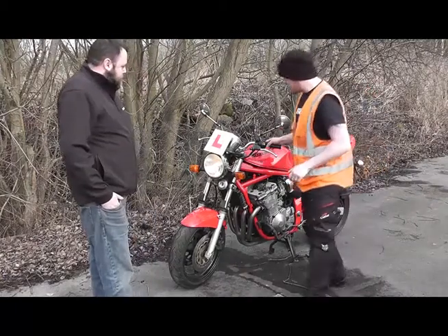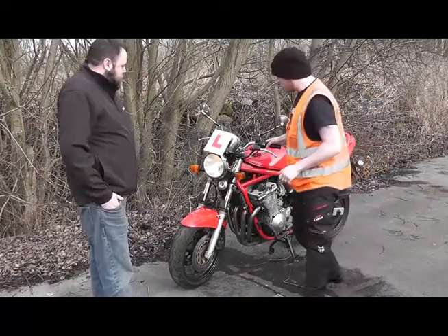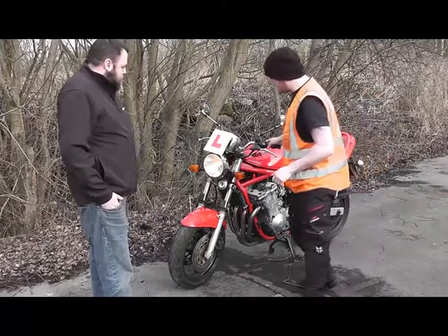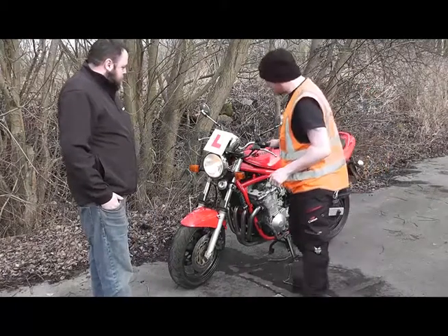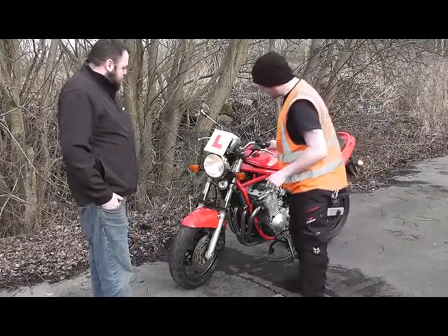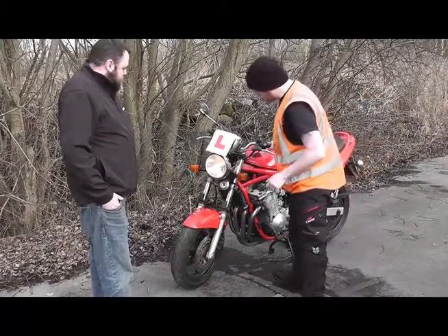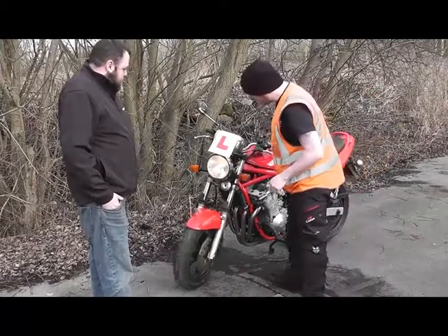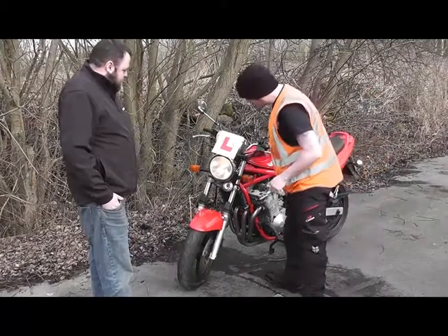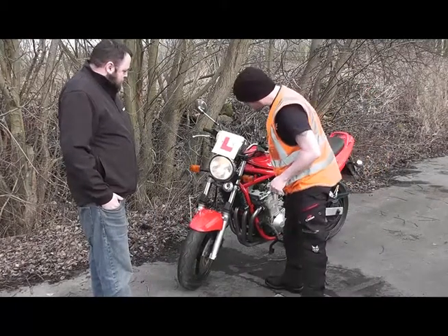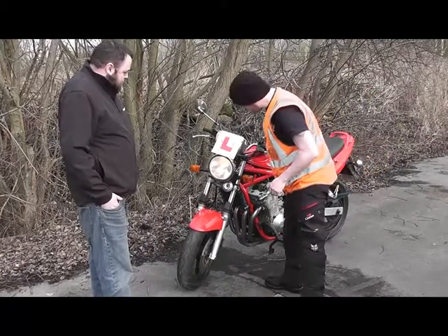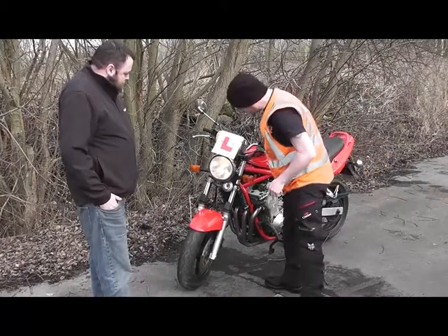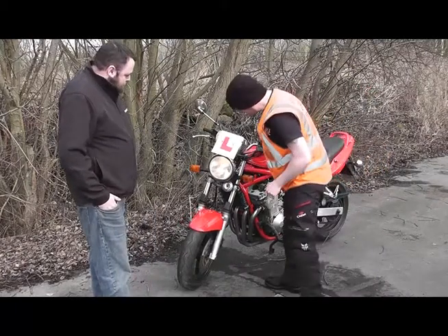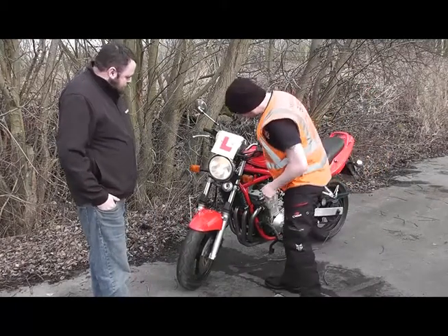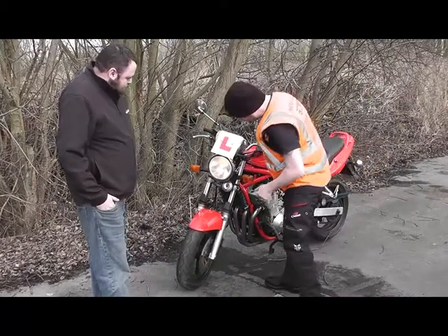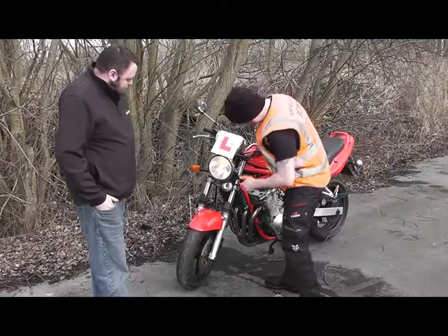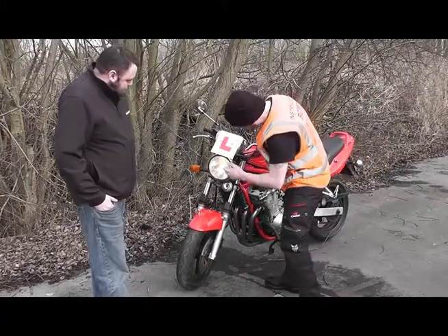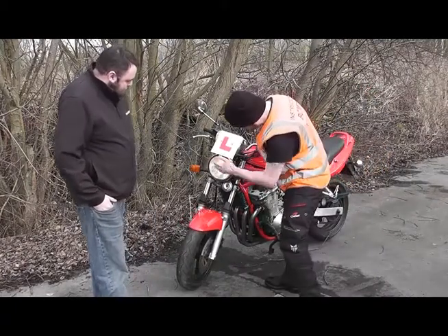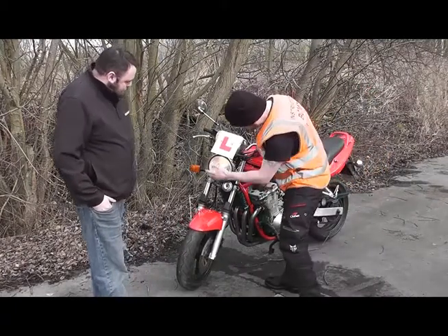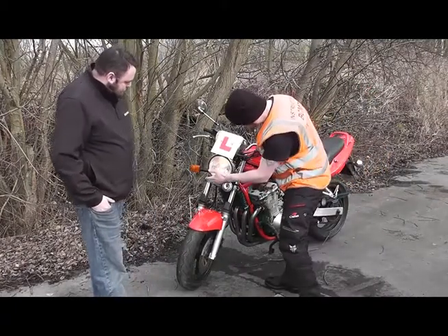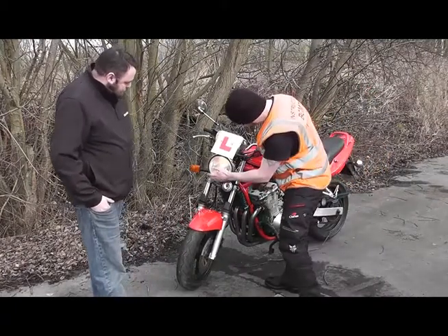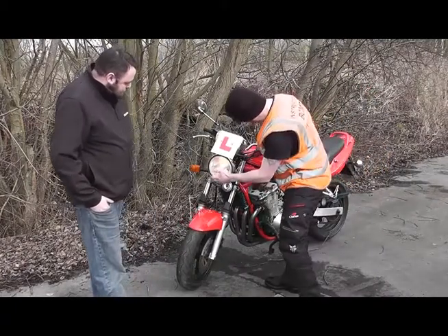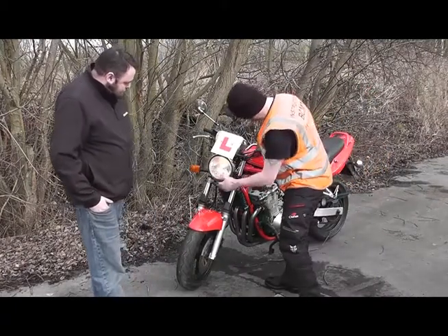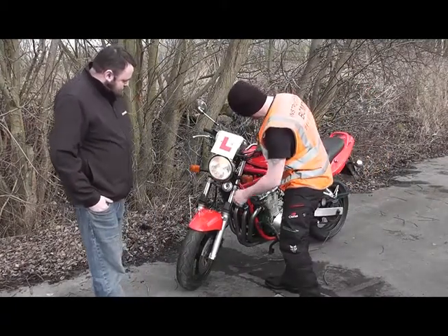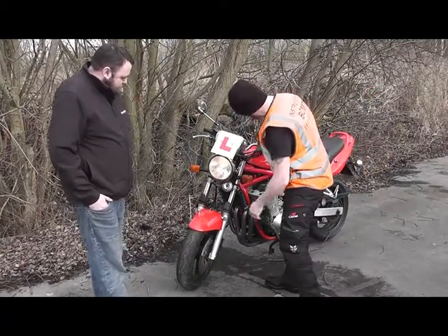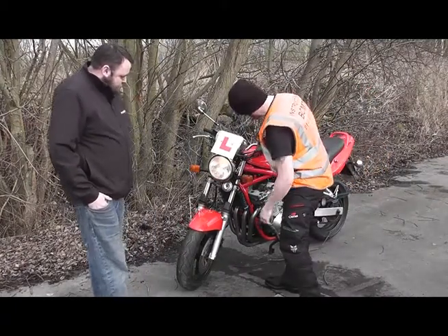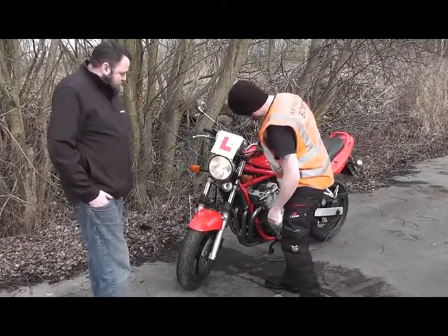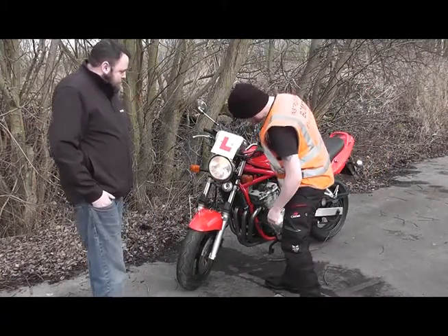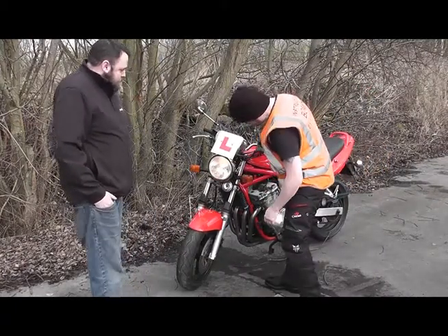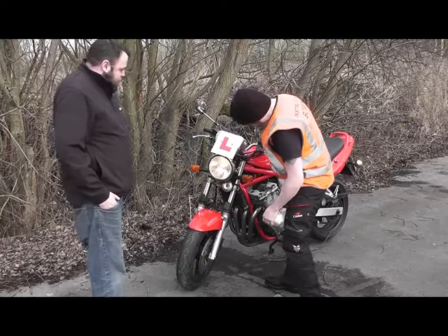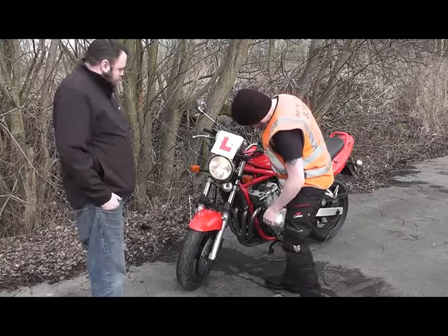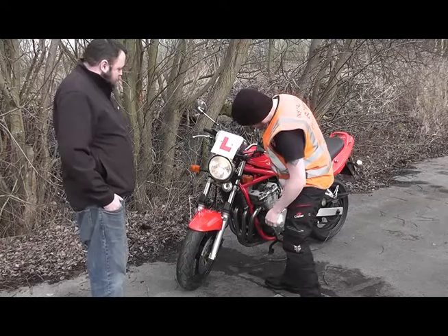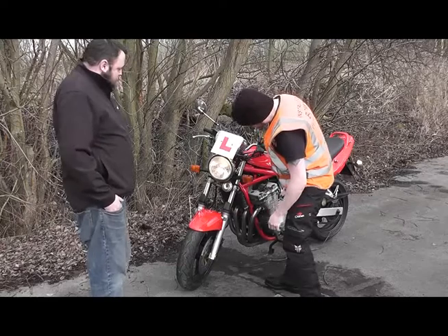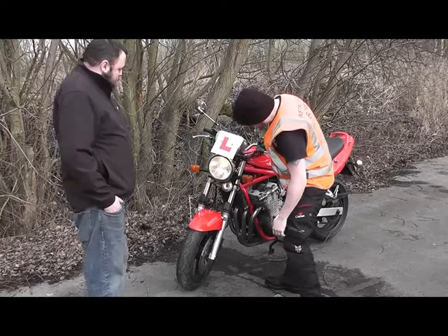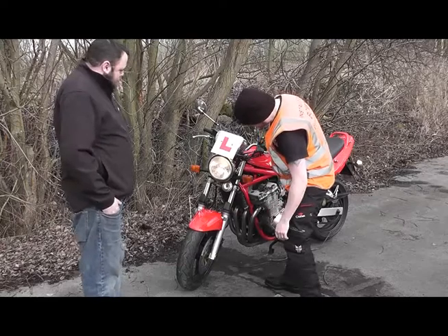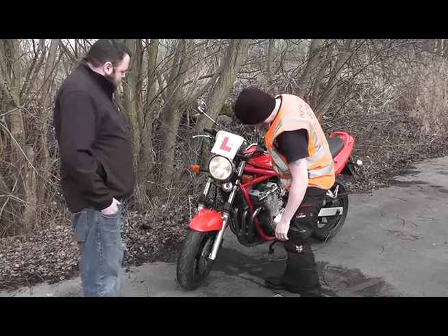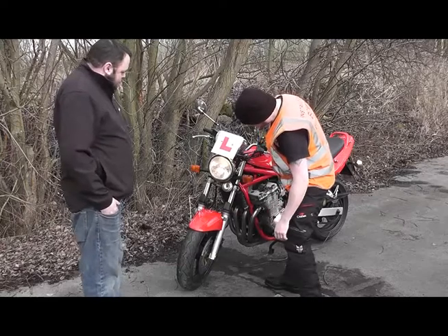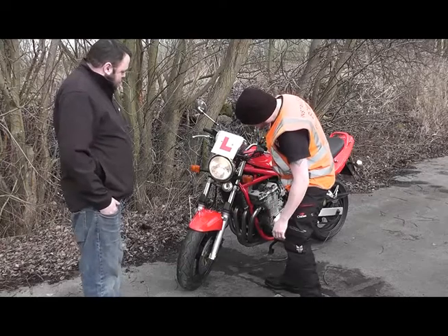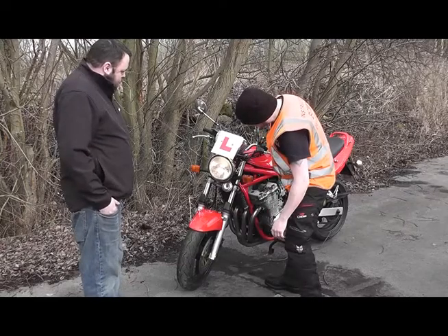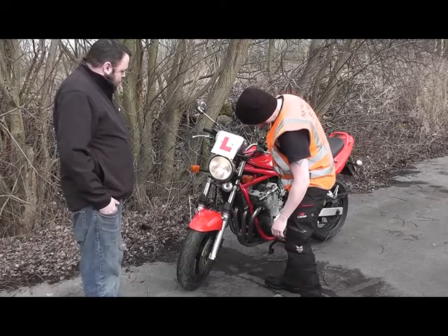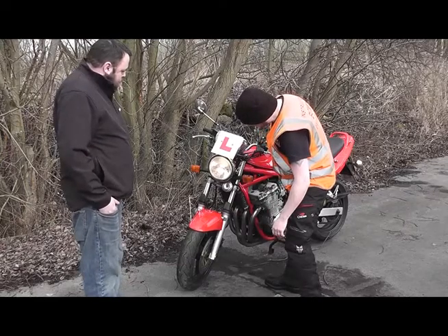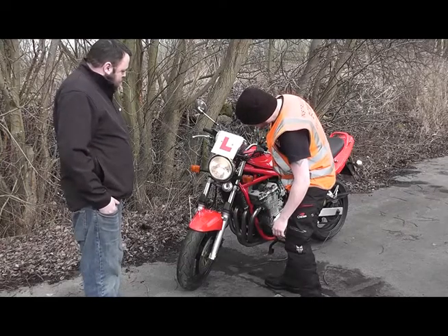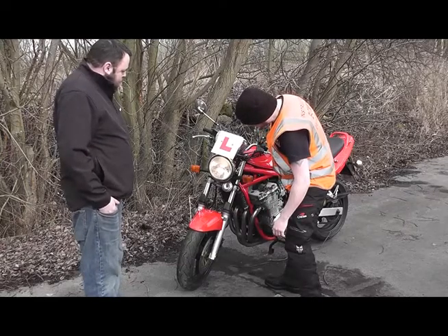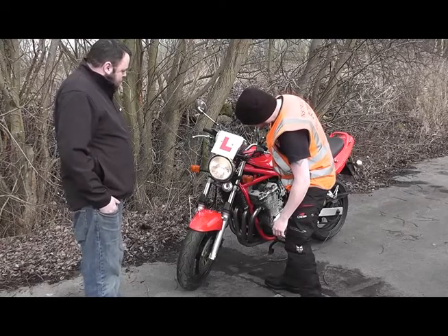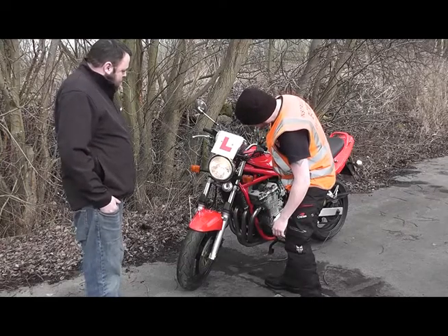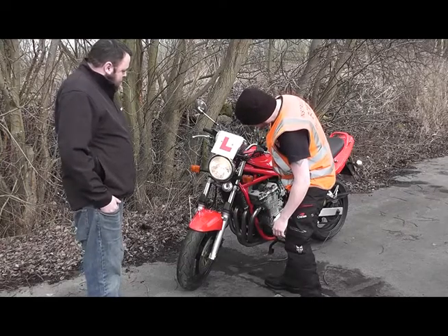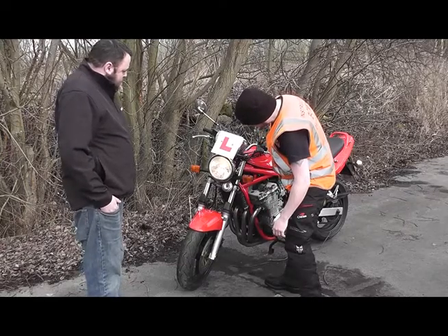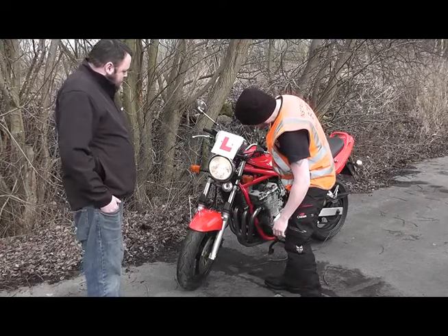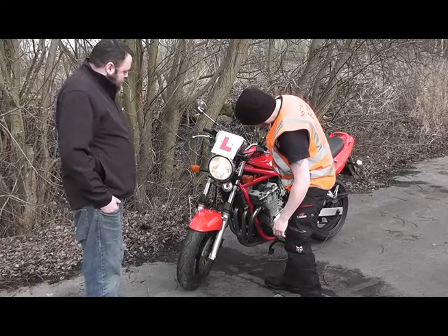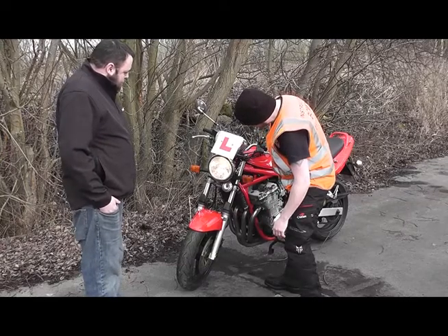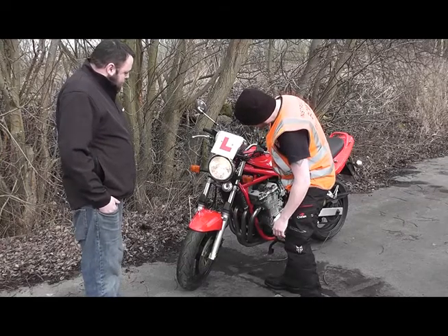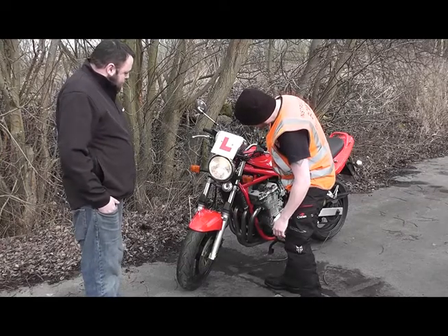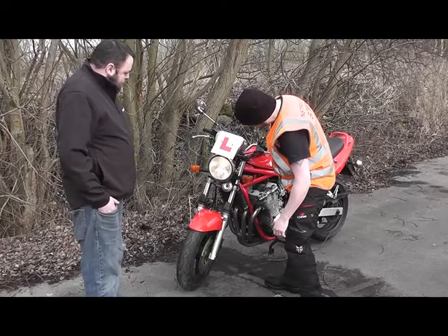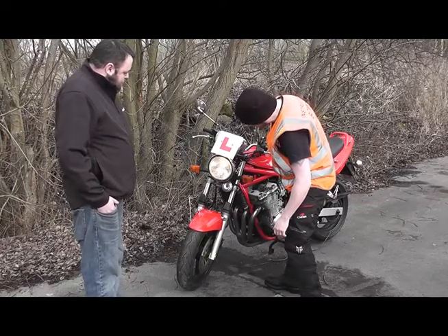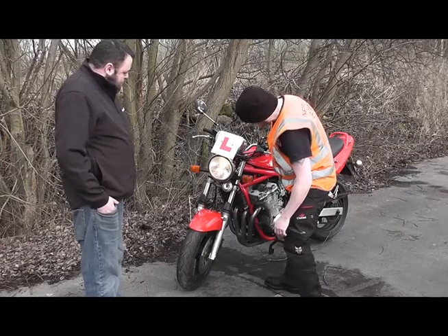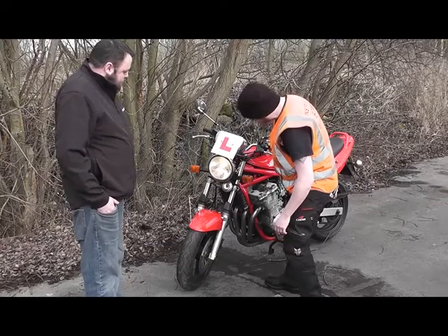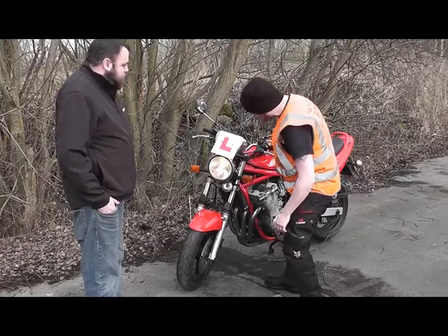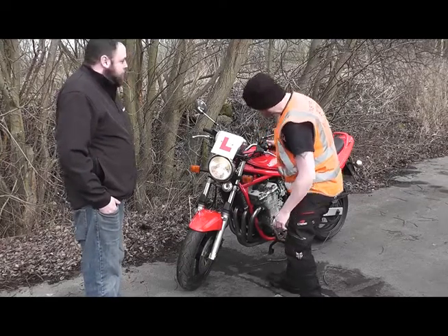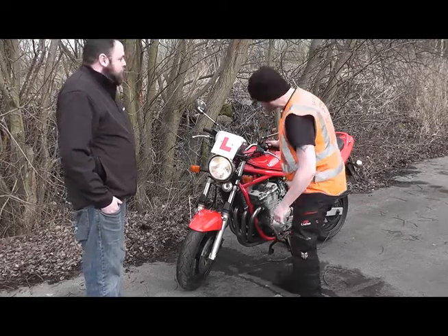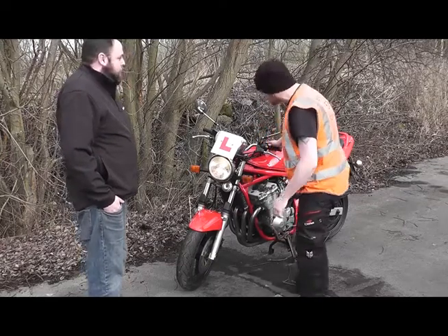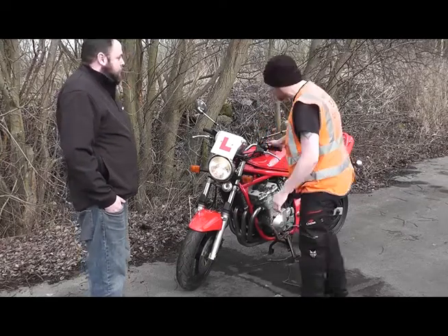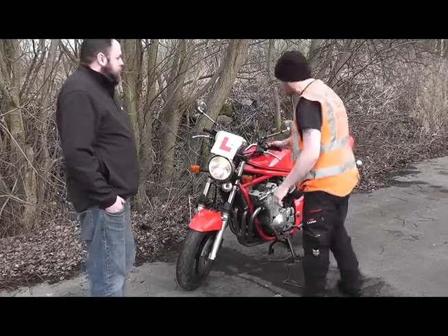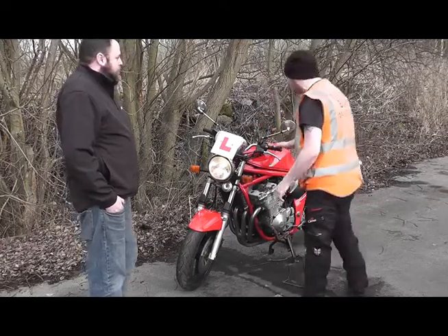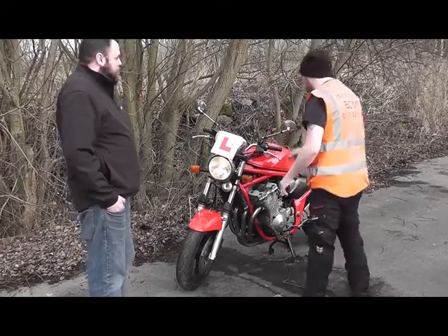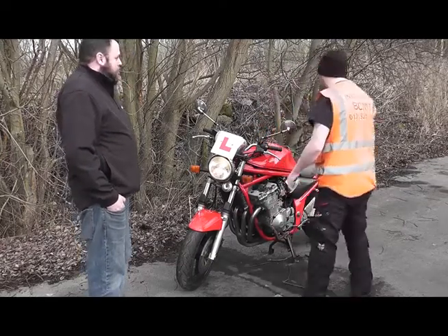Checking the headlamp — making sure the lights are working fine, everything's nice and clean, looking for the high beam and the low beam working okay.